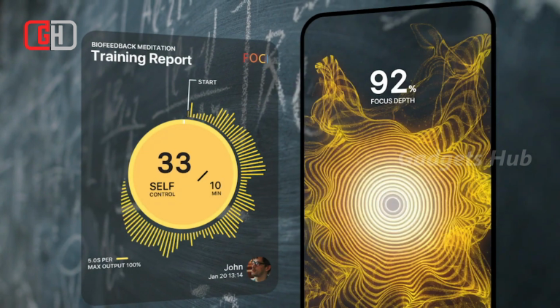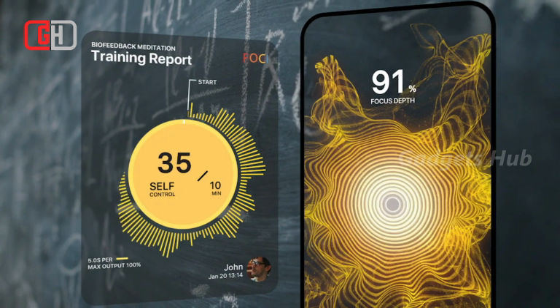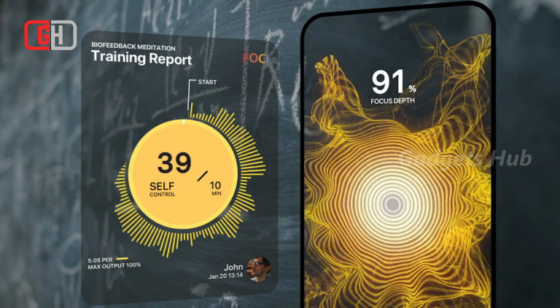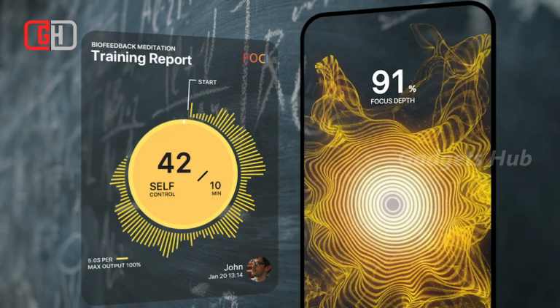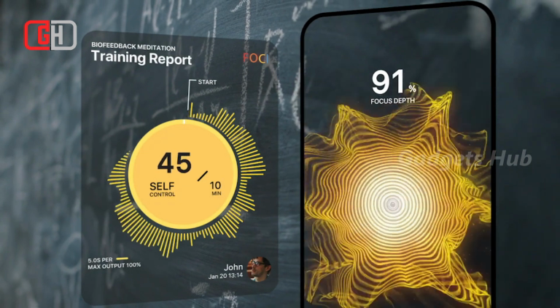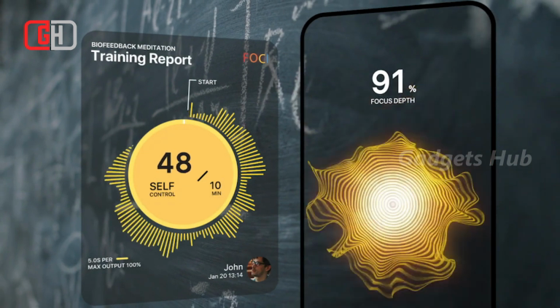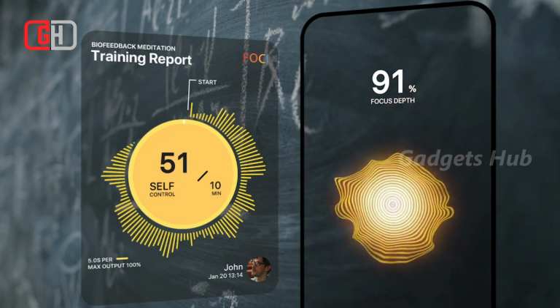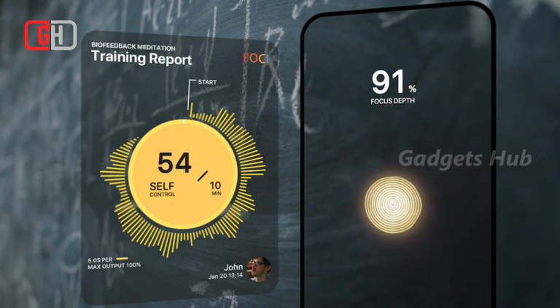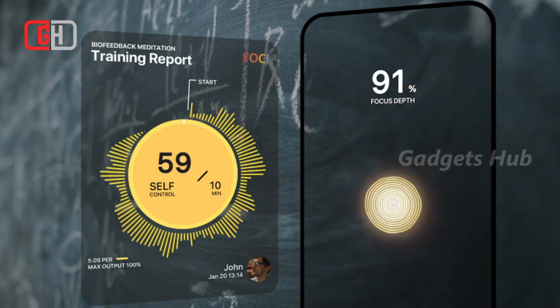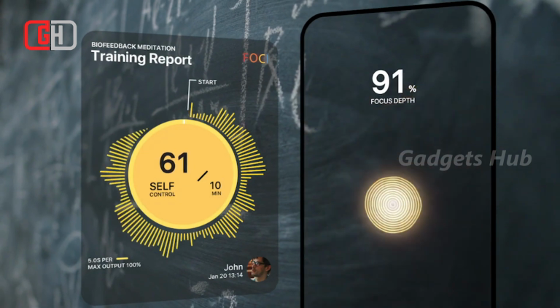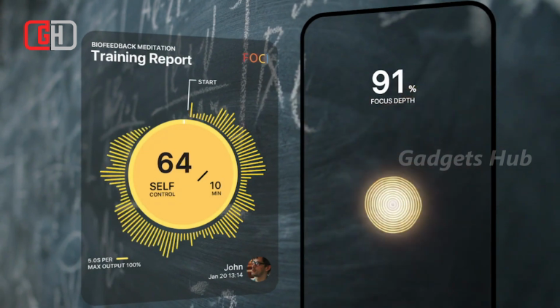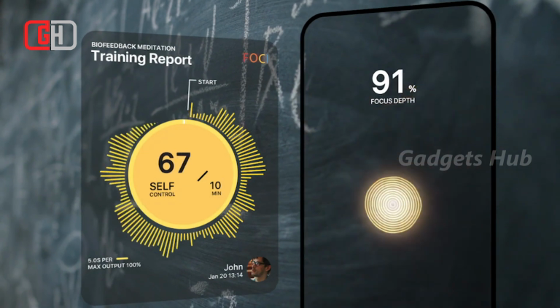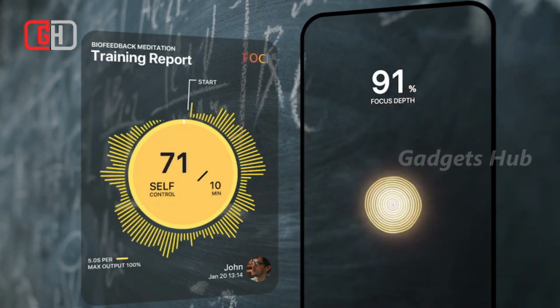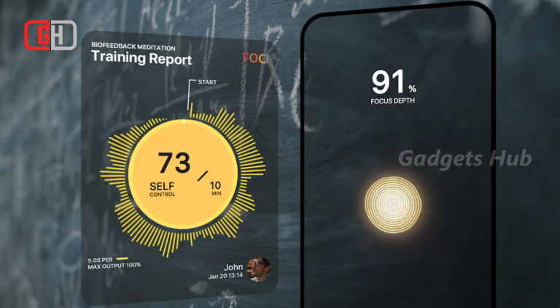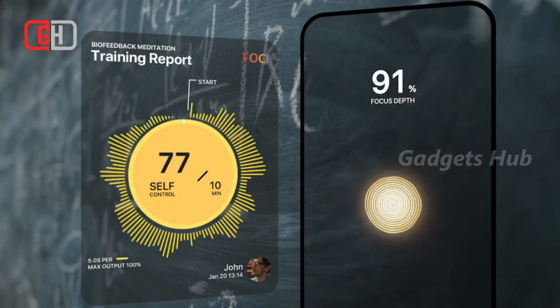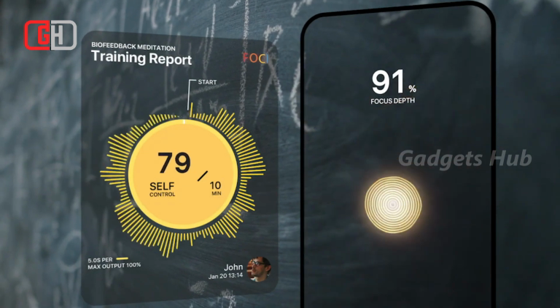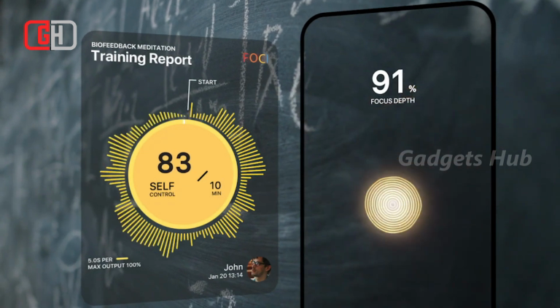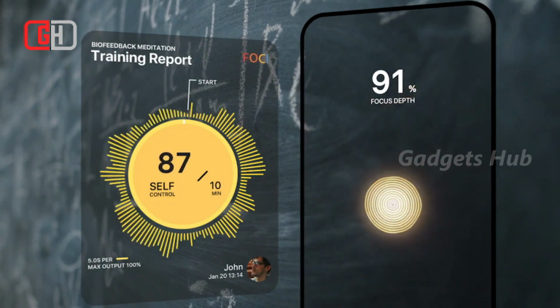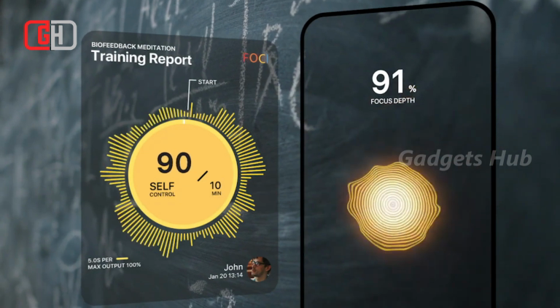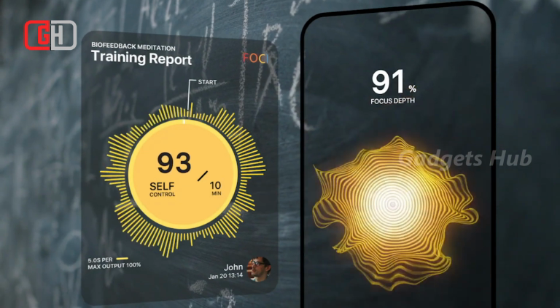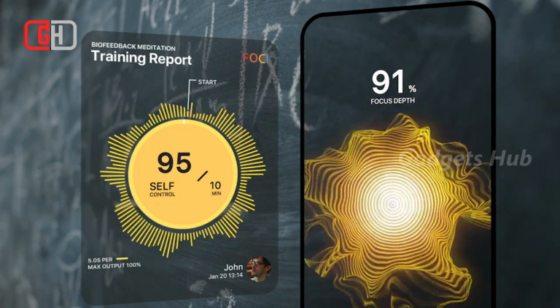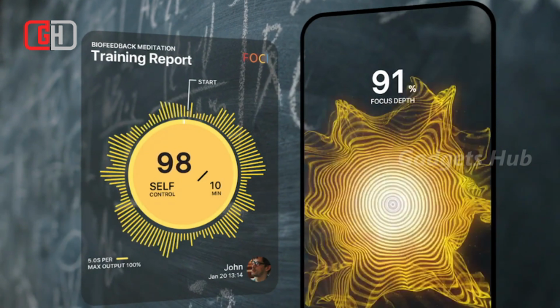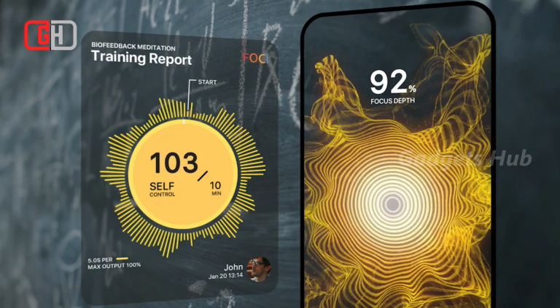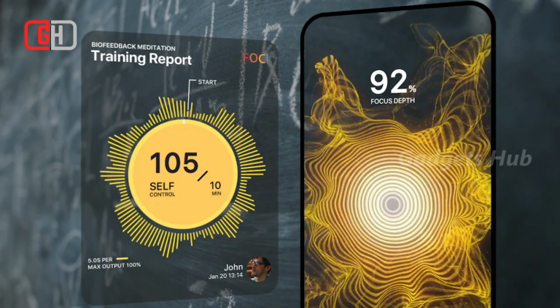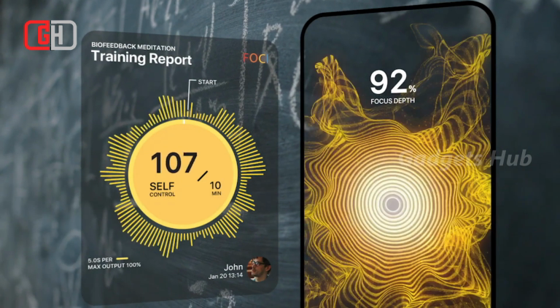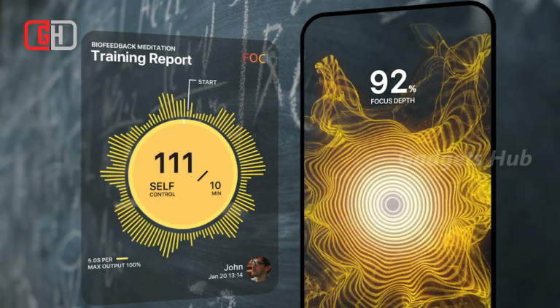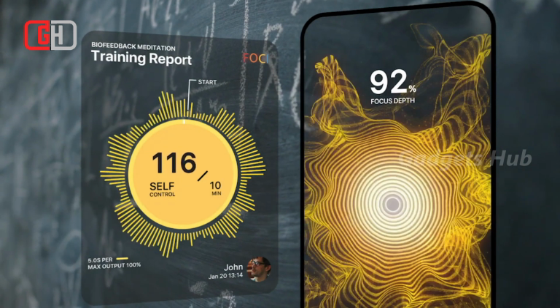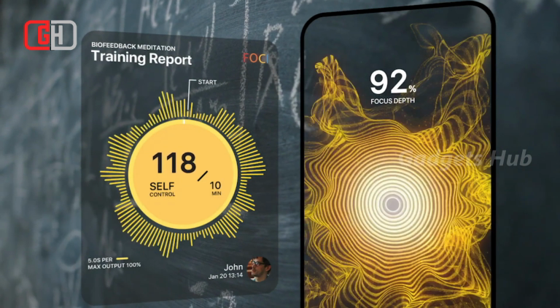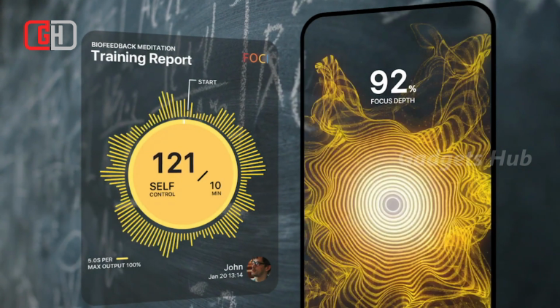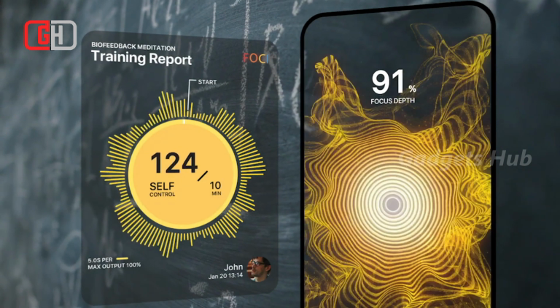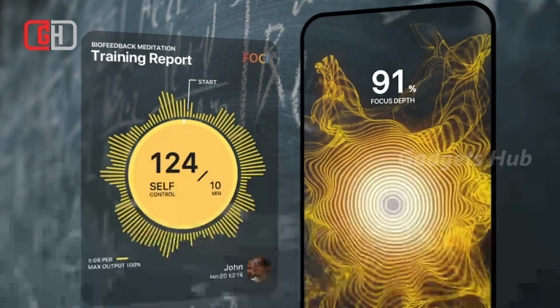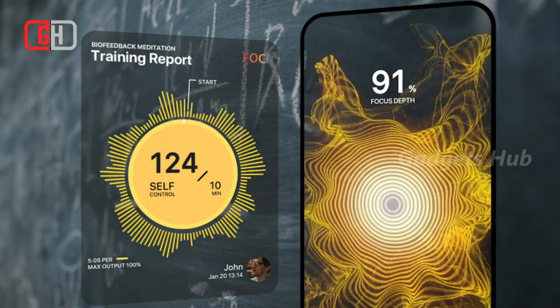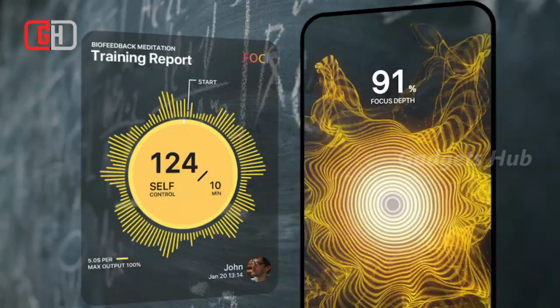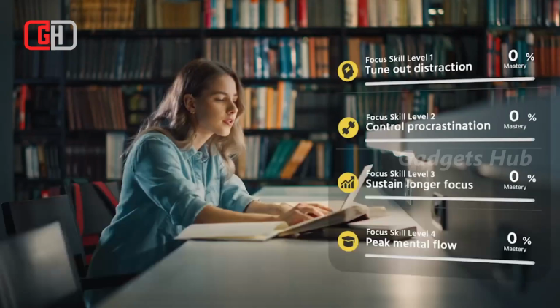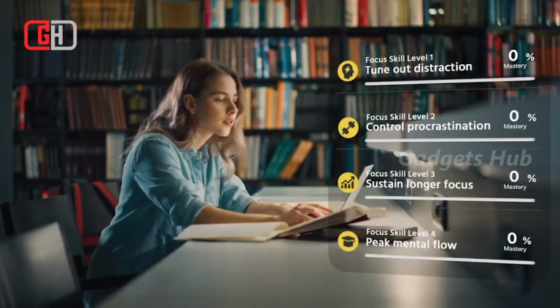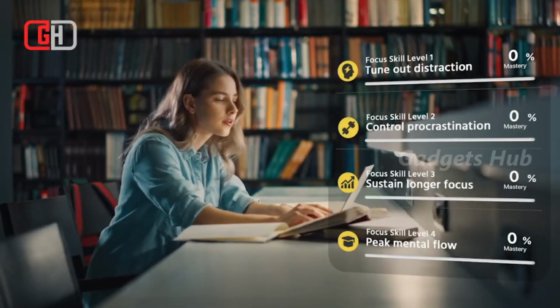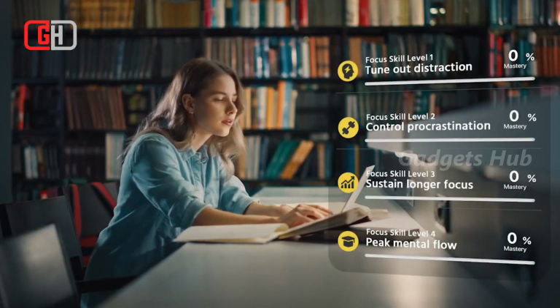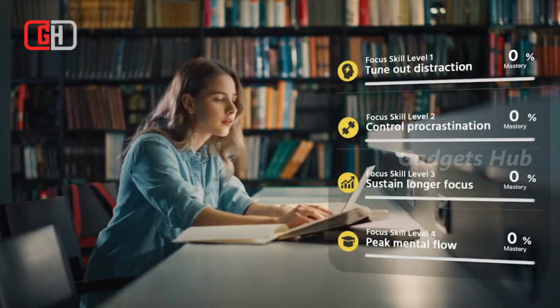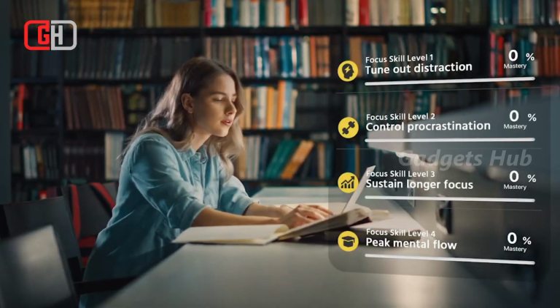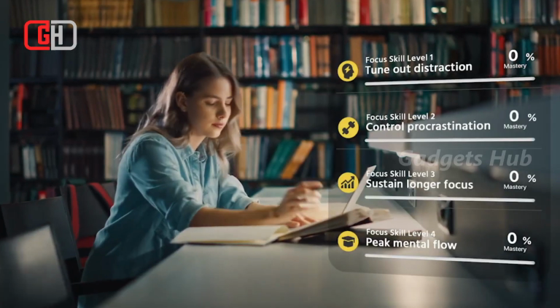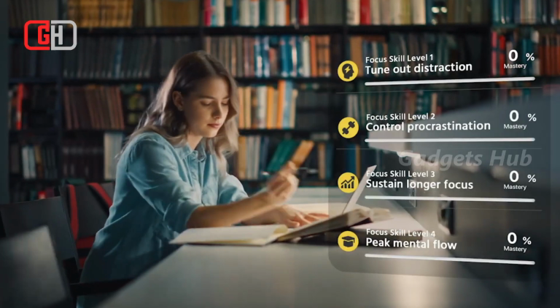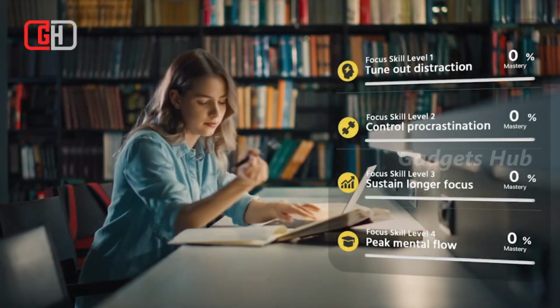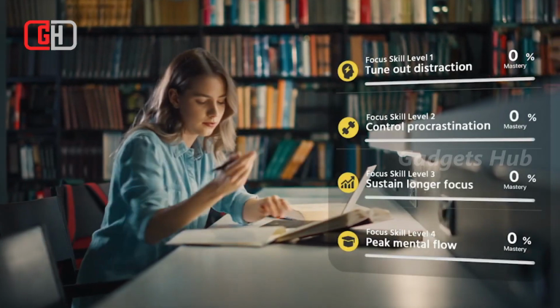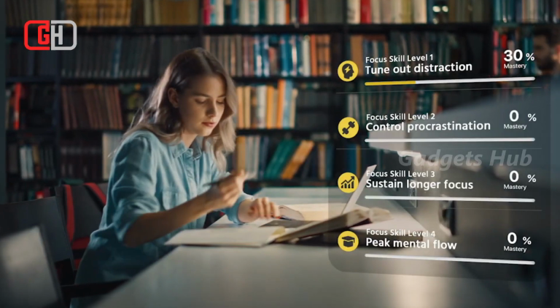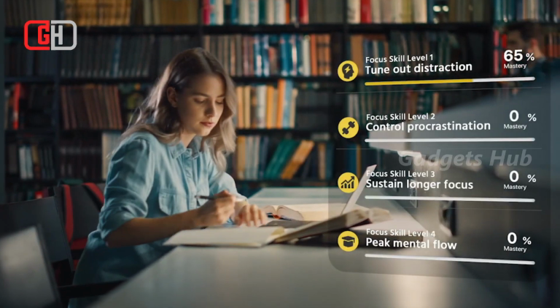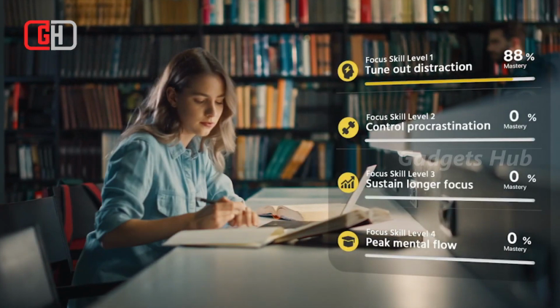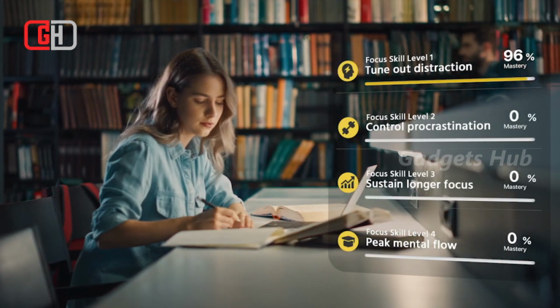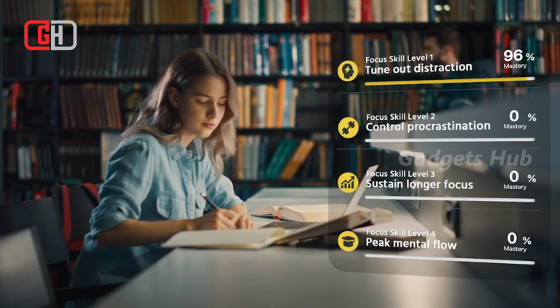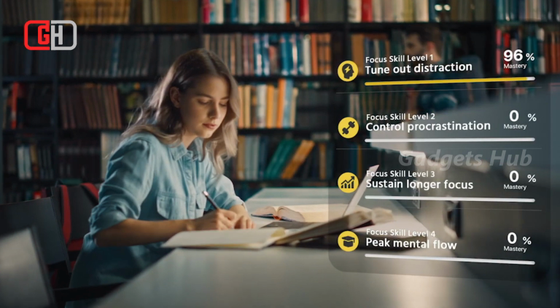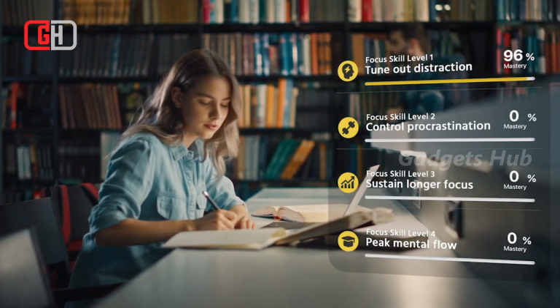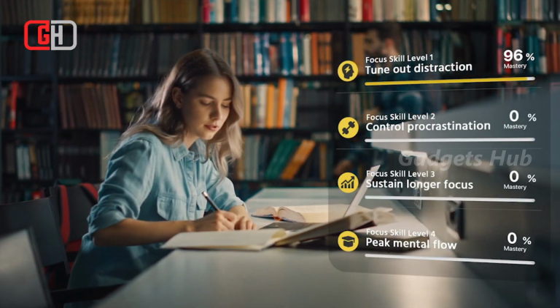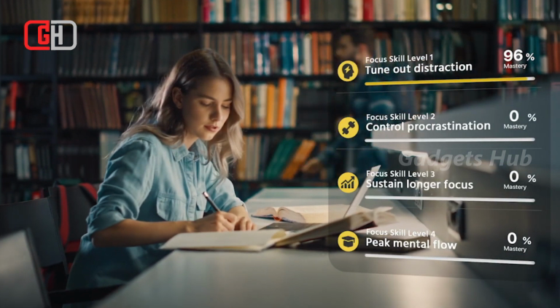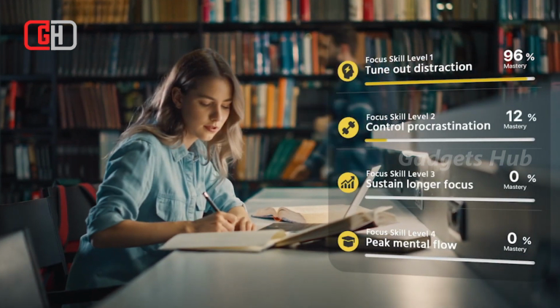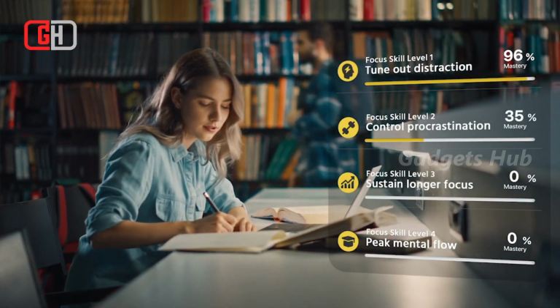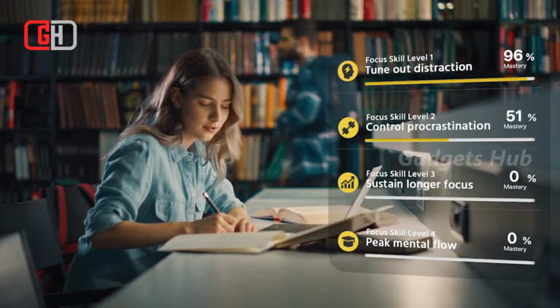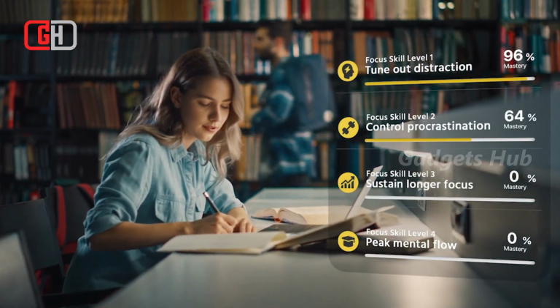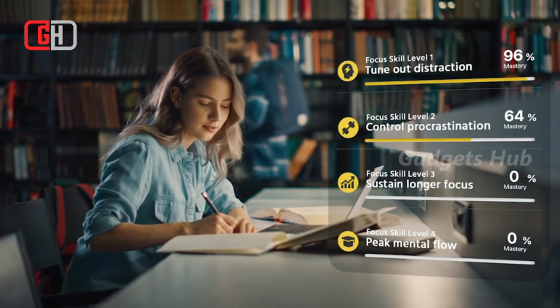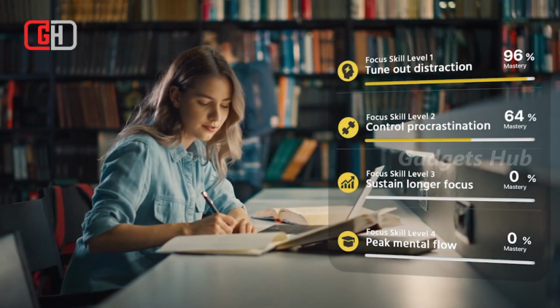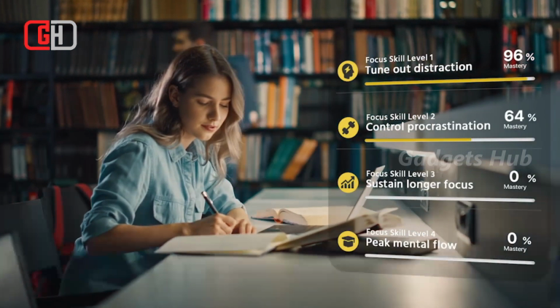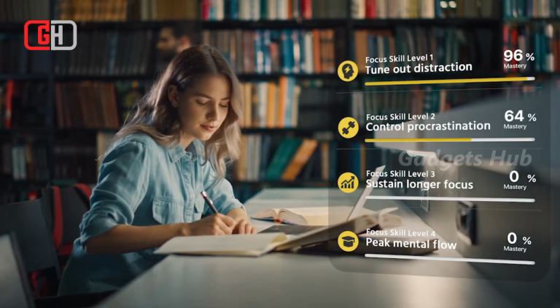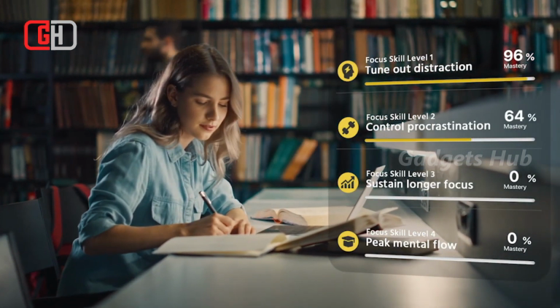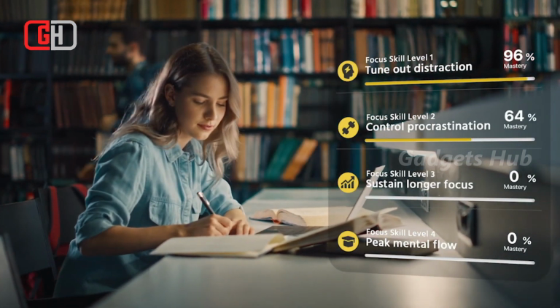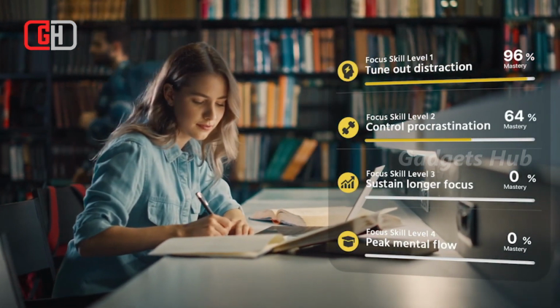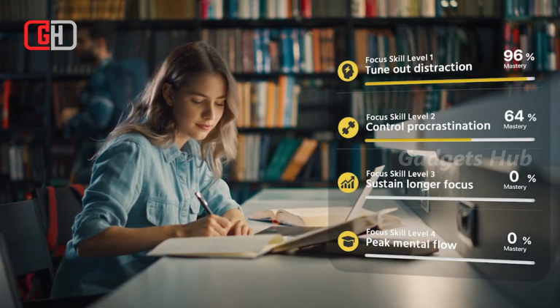Moreover, its emotion records let you know whether you're focusing, distracted, stressed, calm, fatigued, and more while you work.